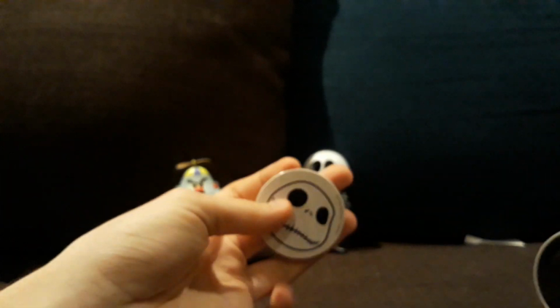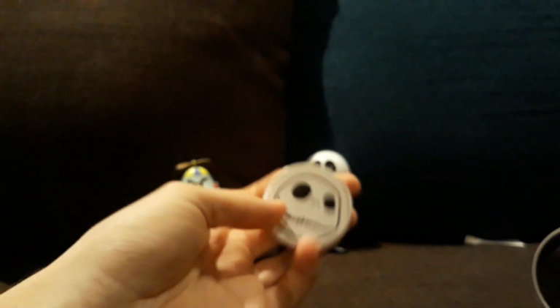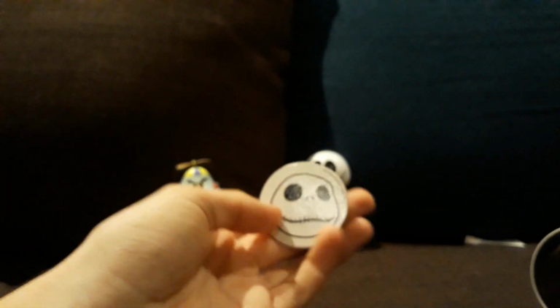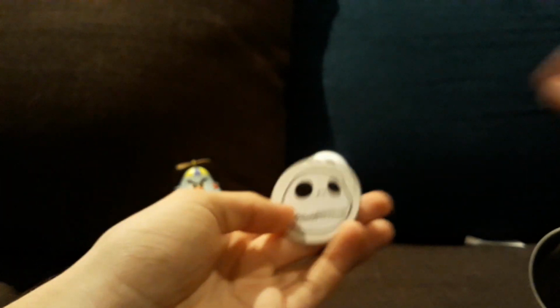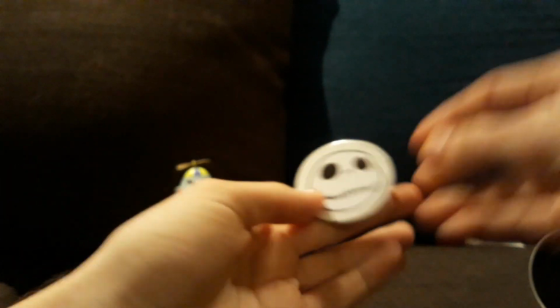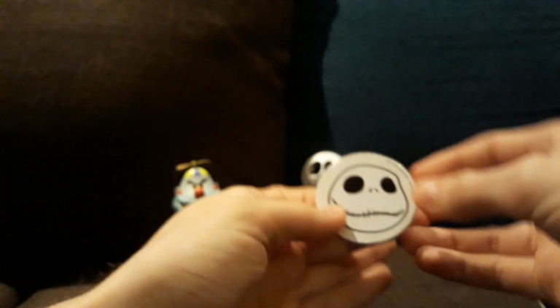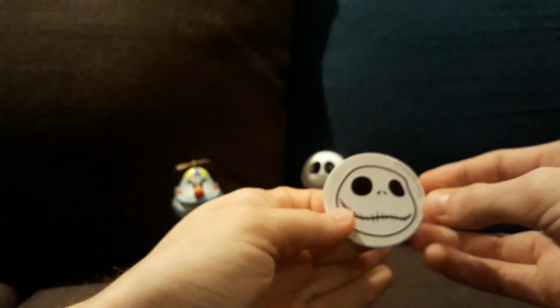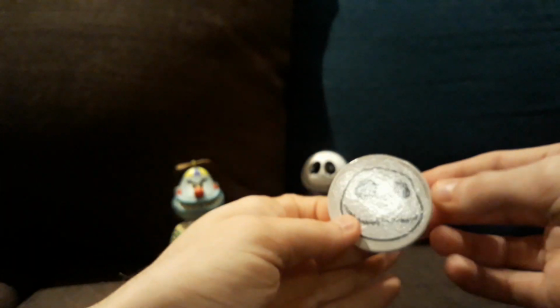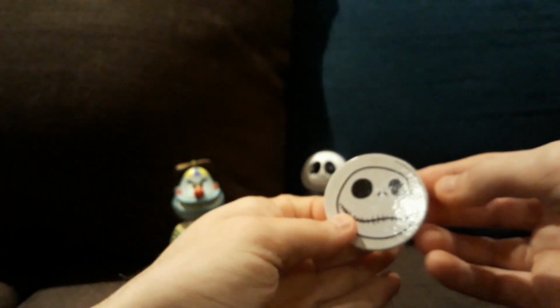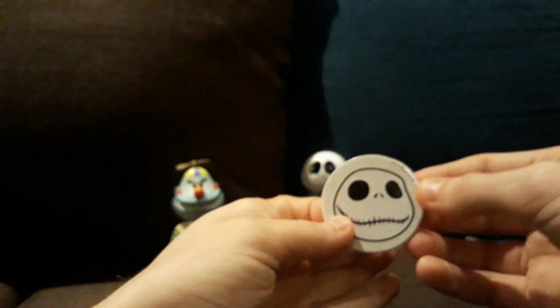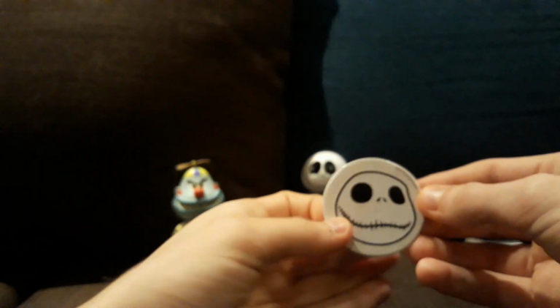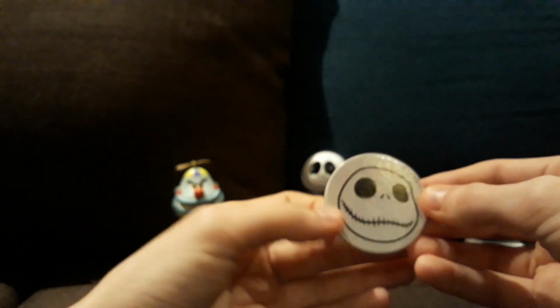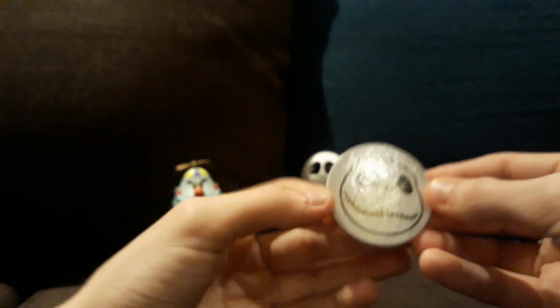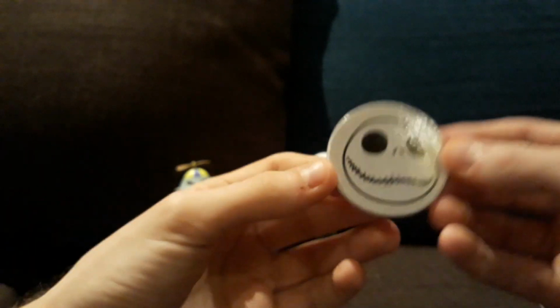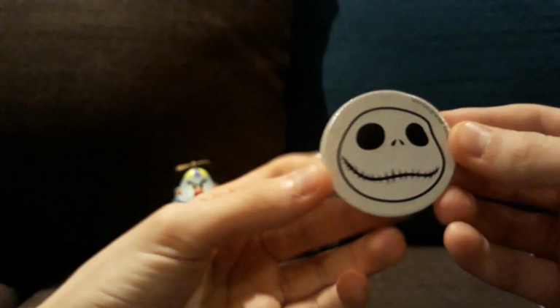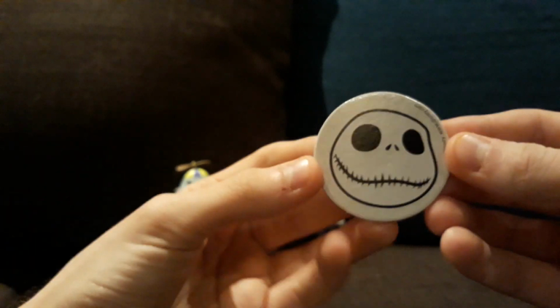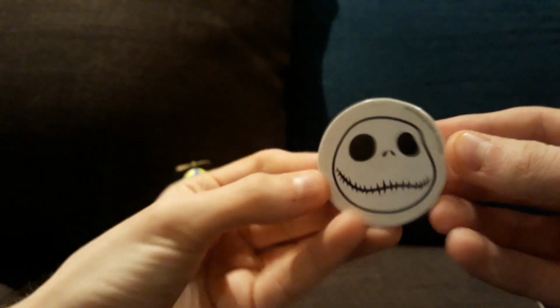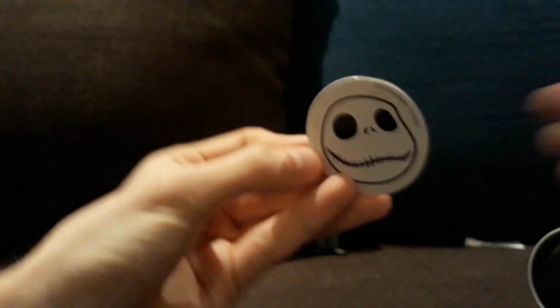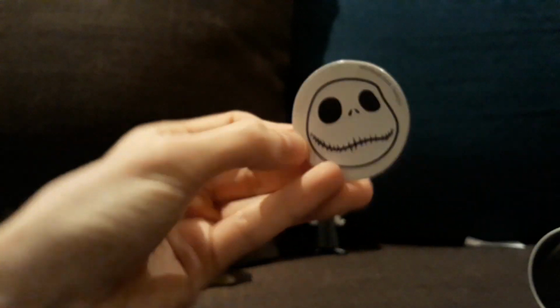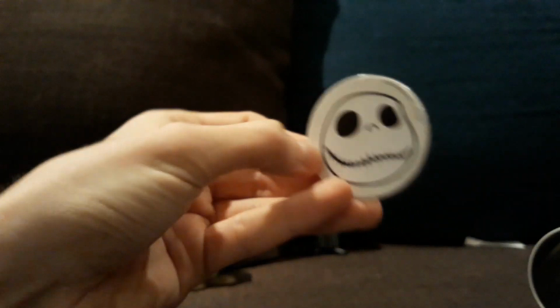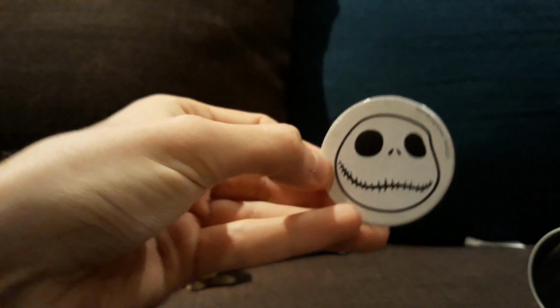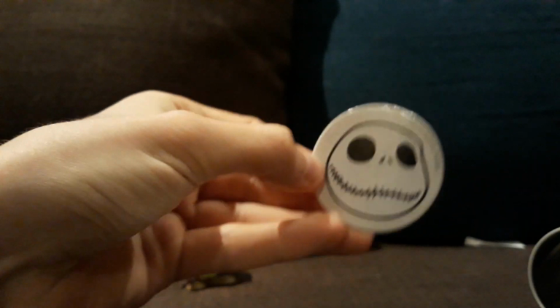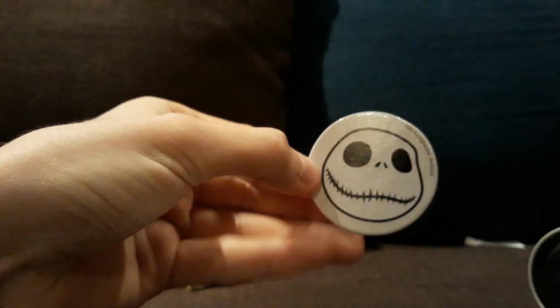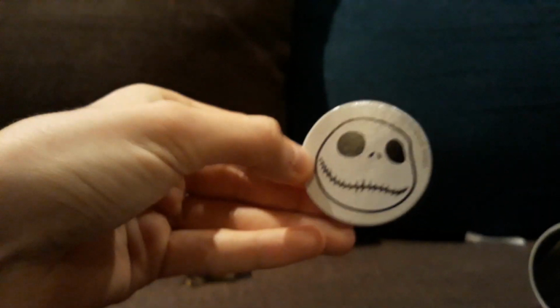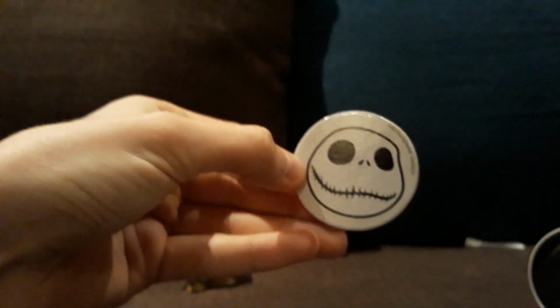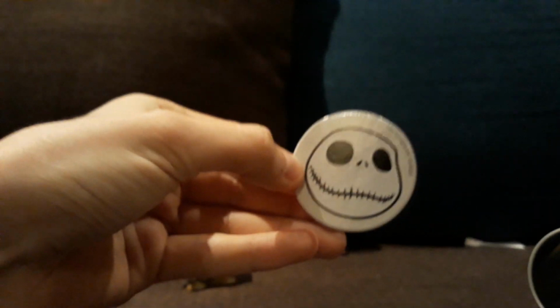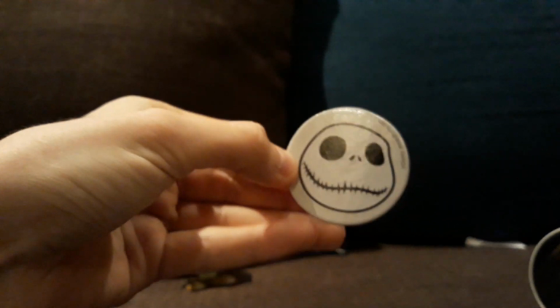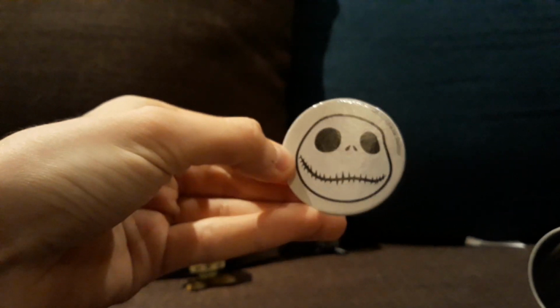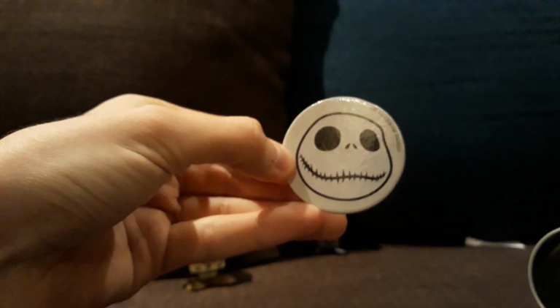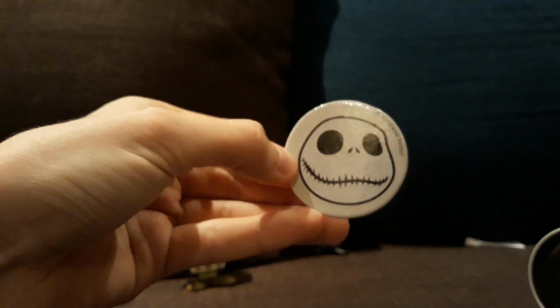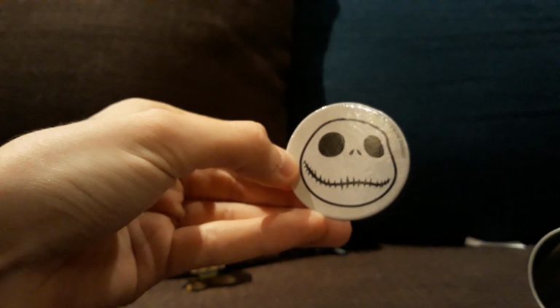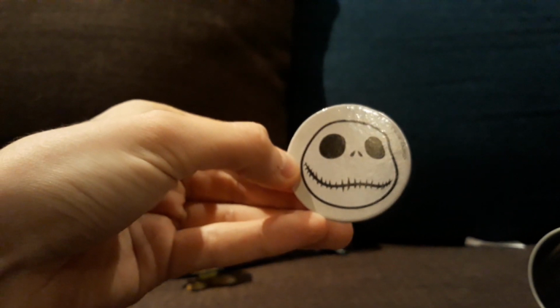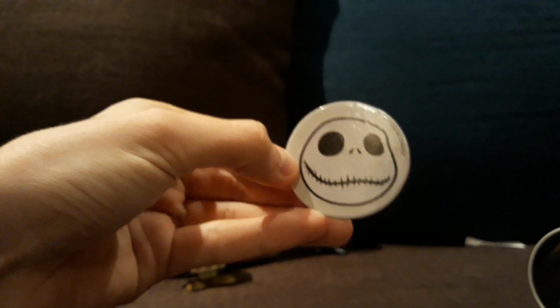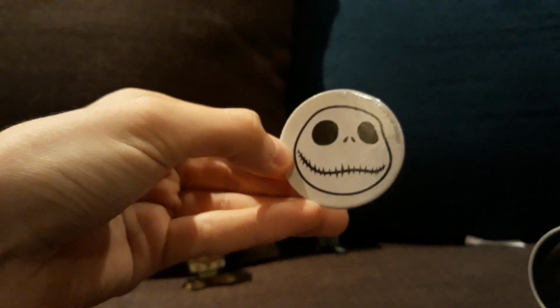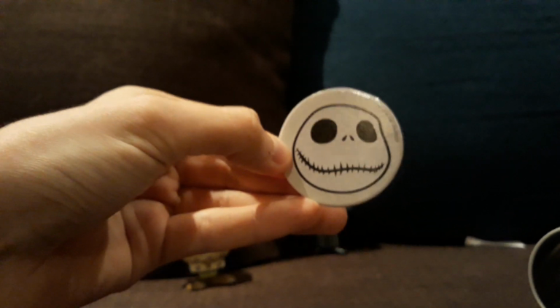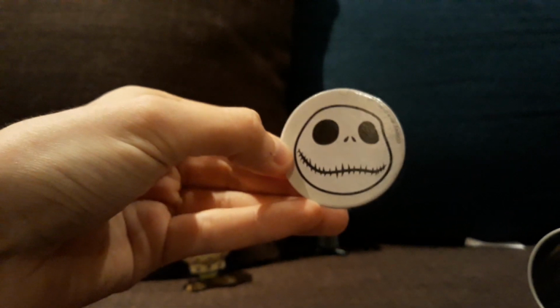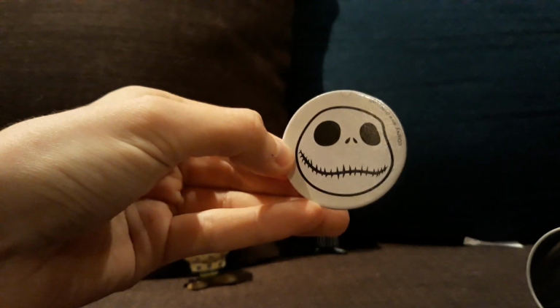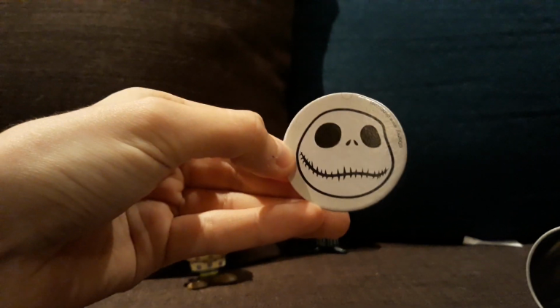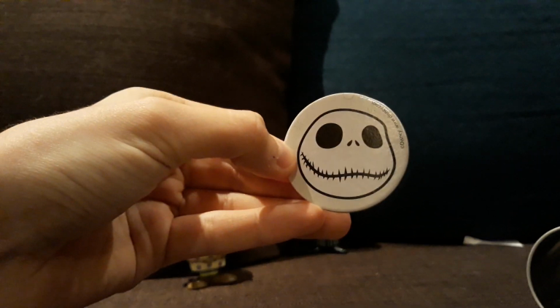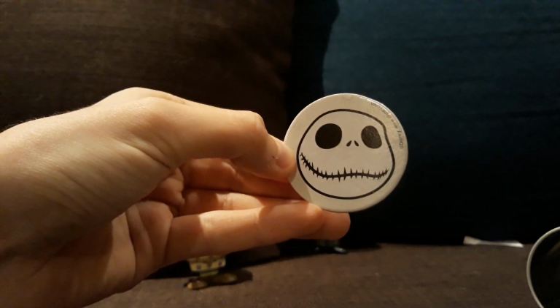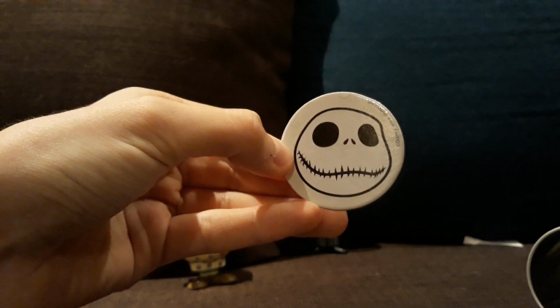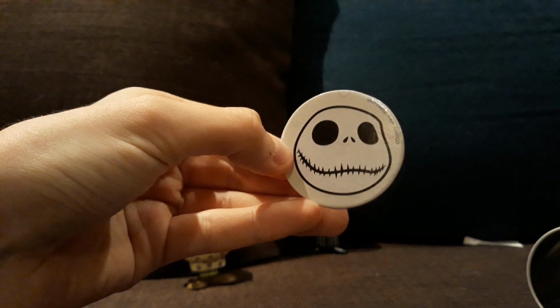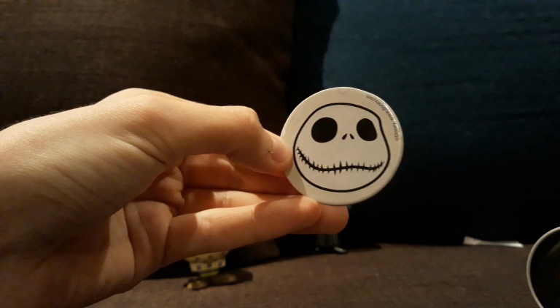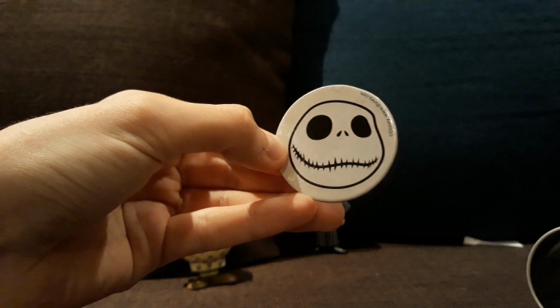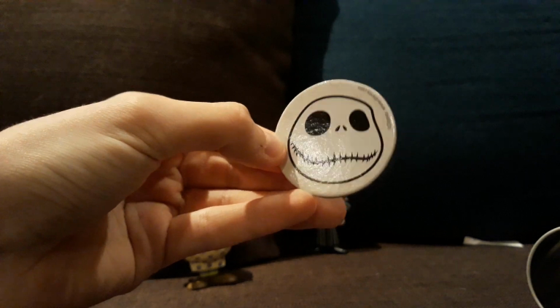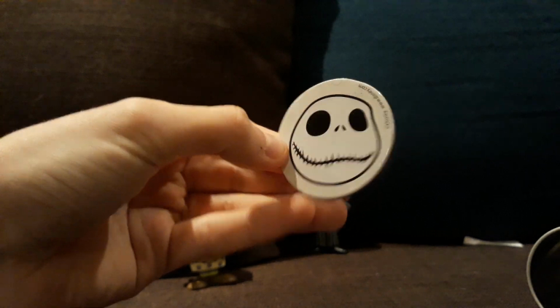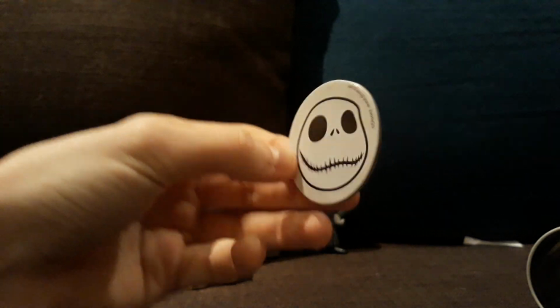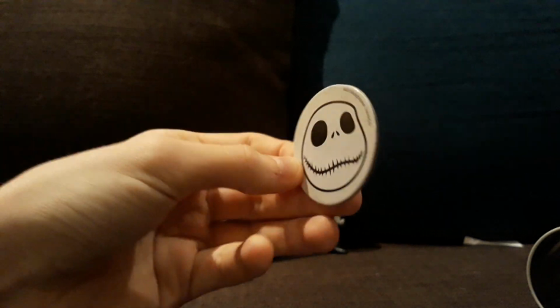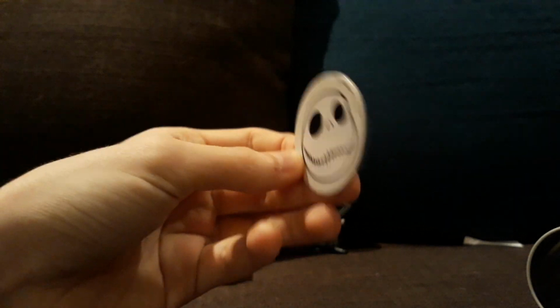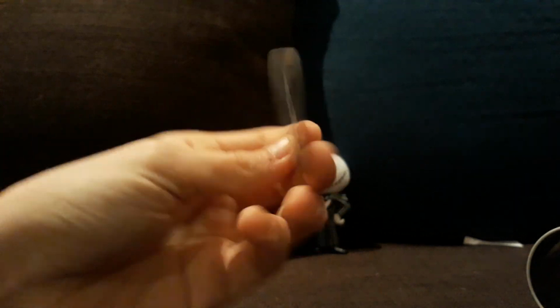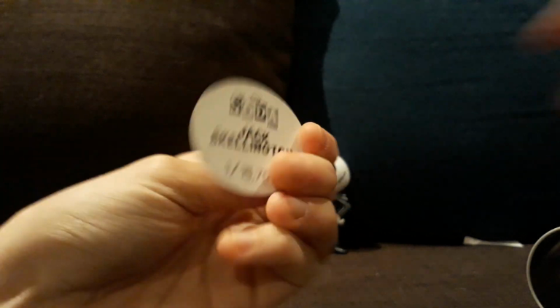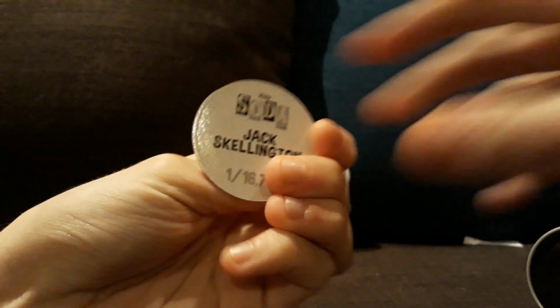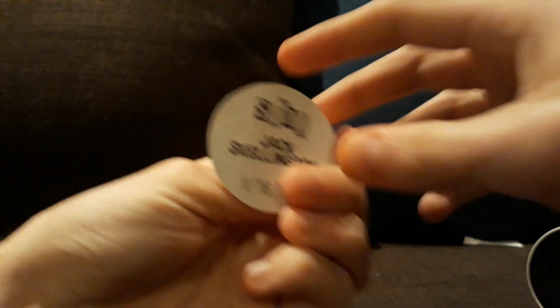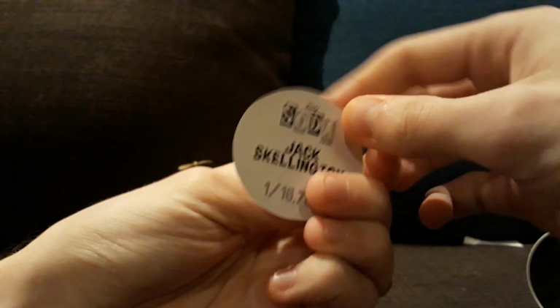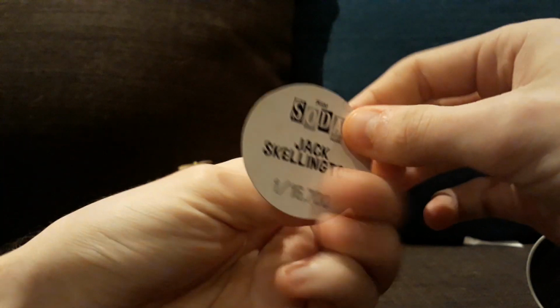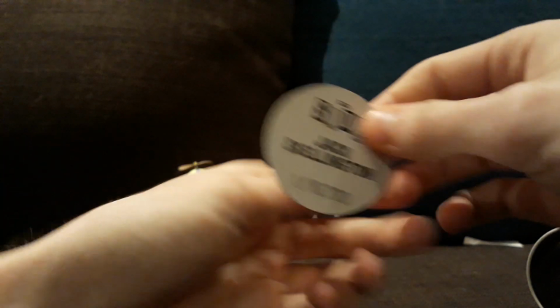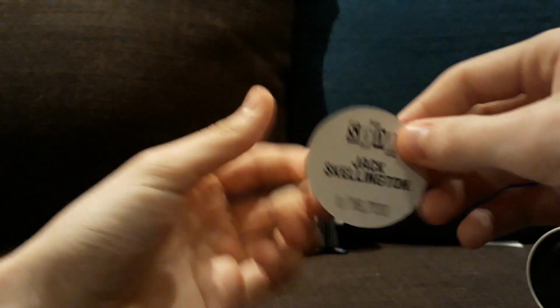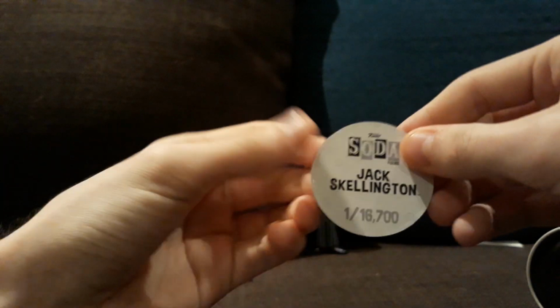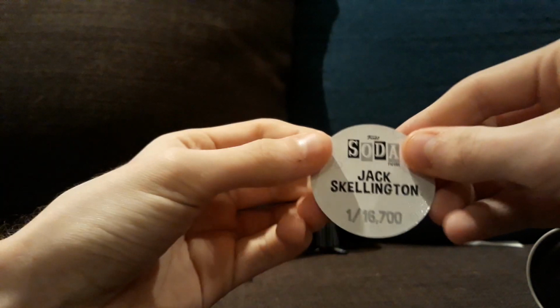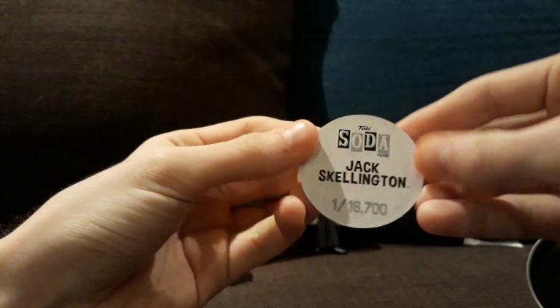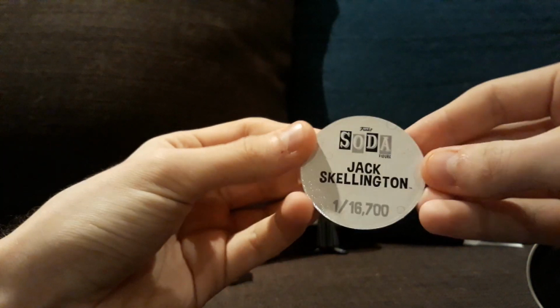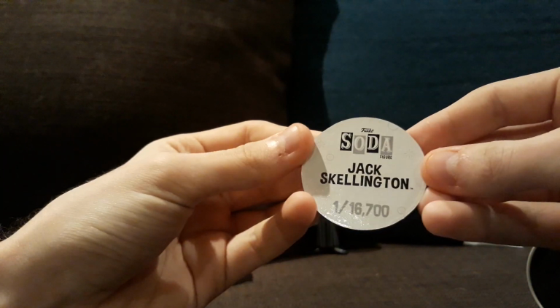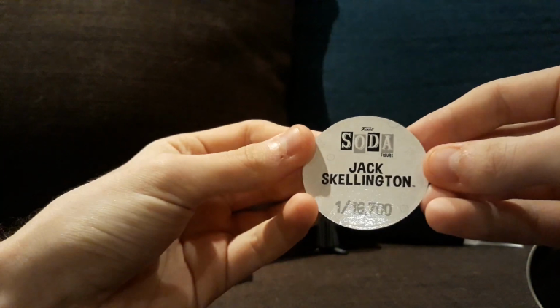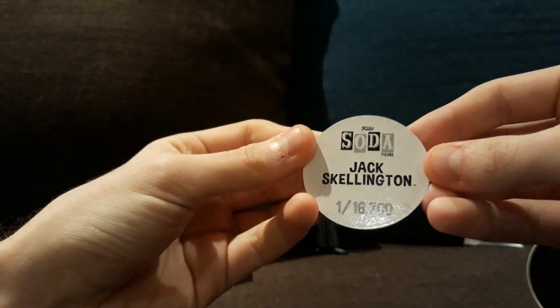And I like the Pog. Pretty simple with just his face, but it looks really cool.